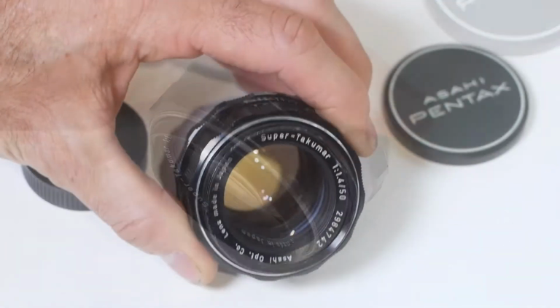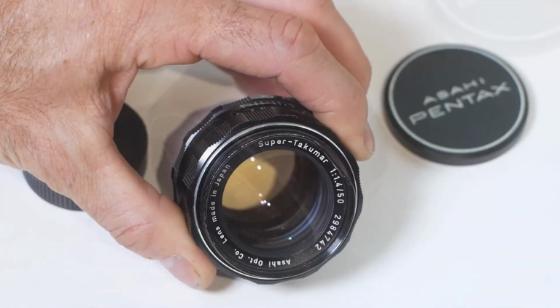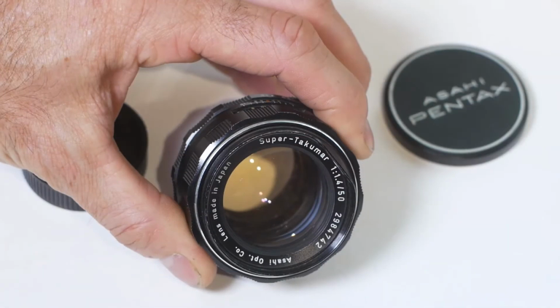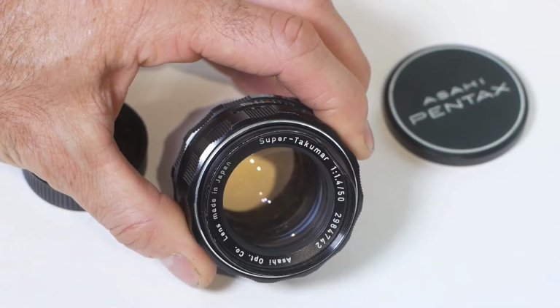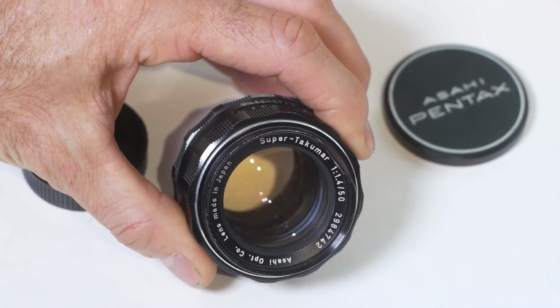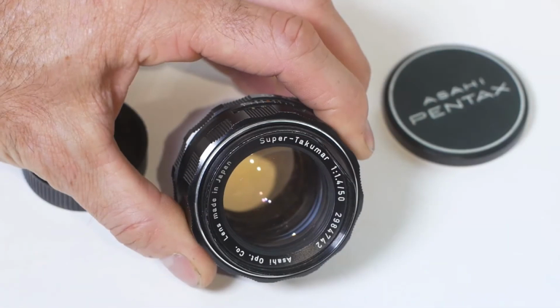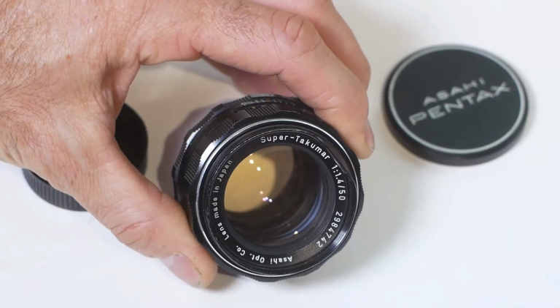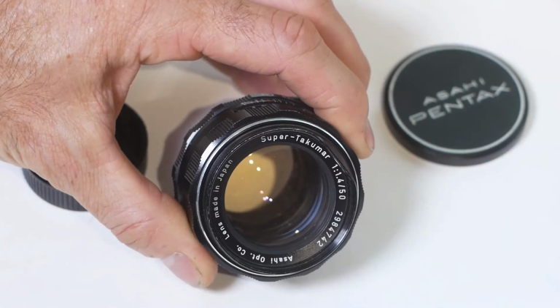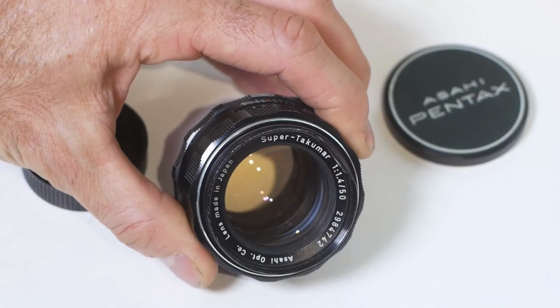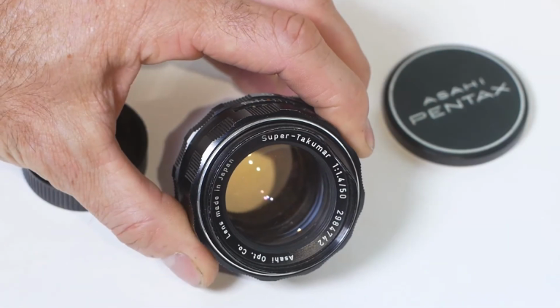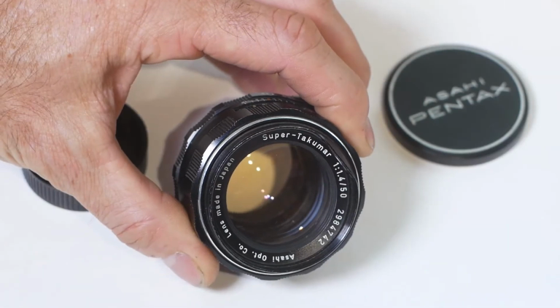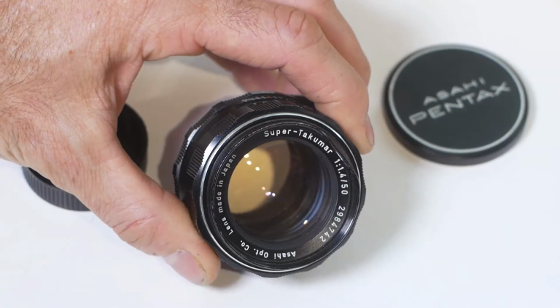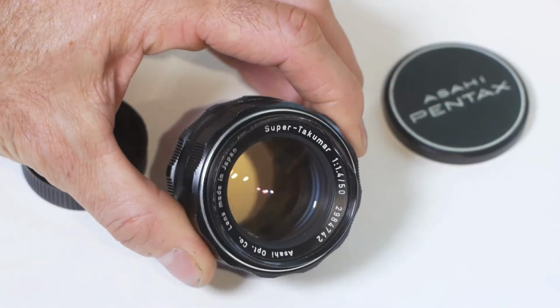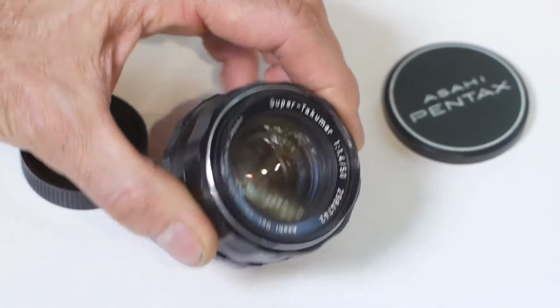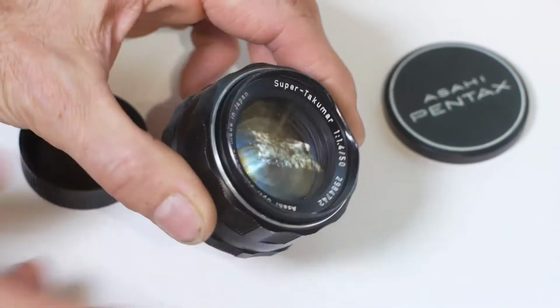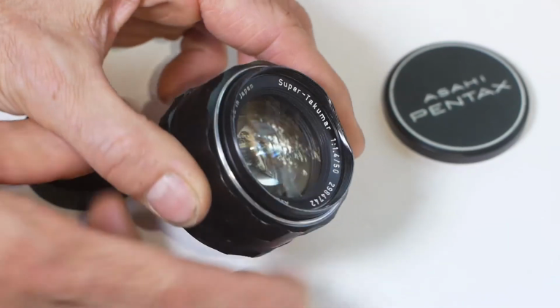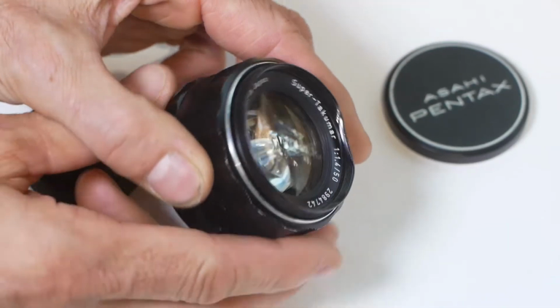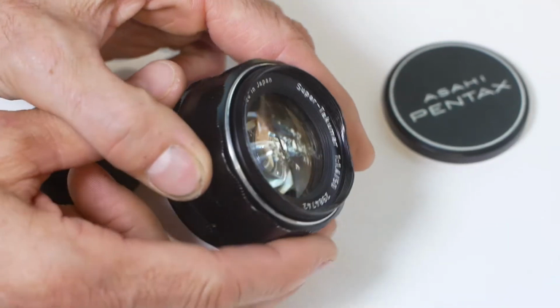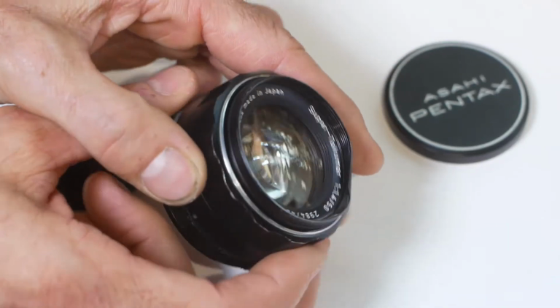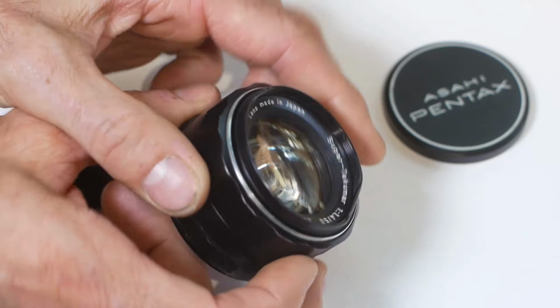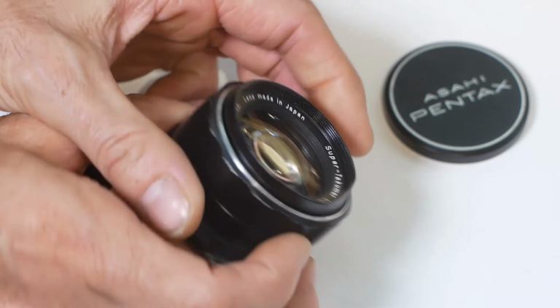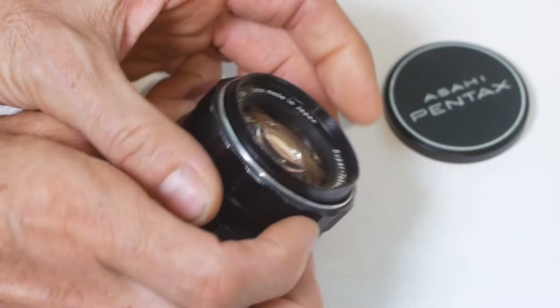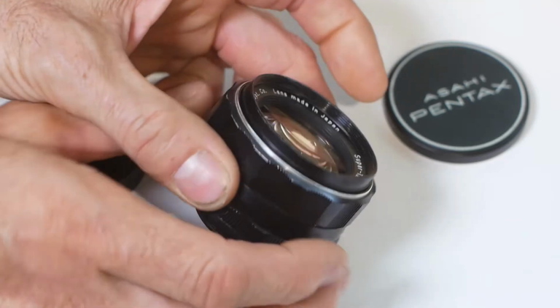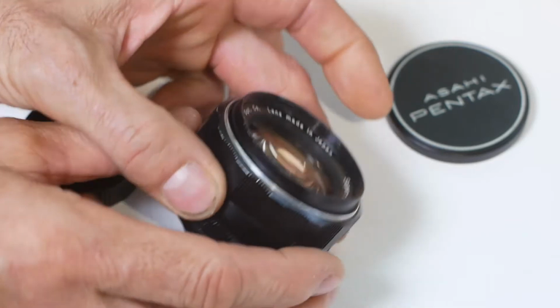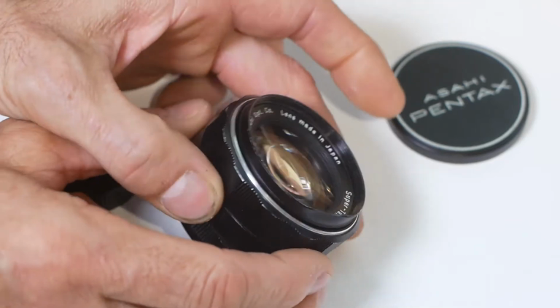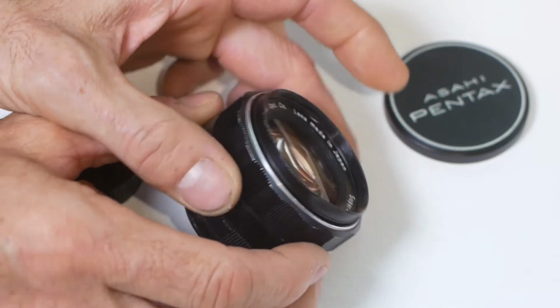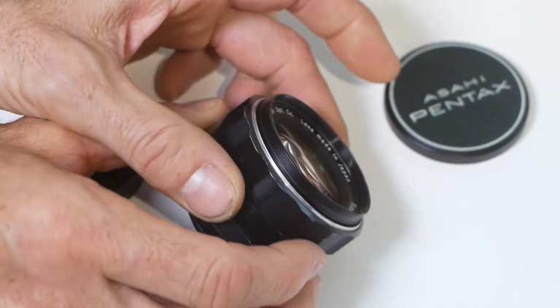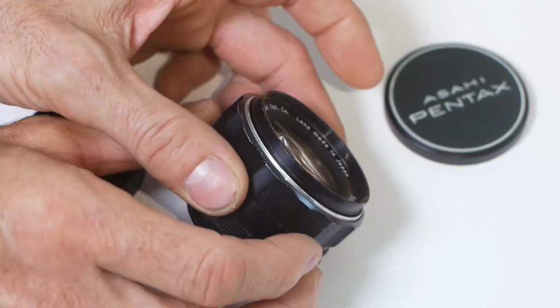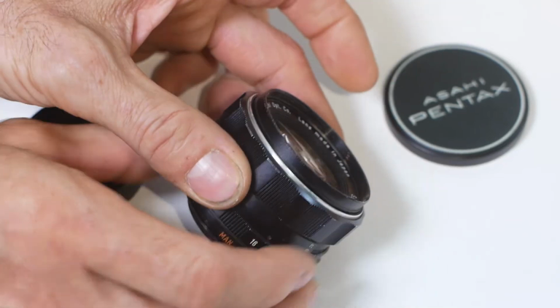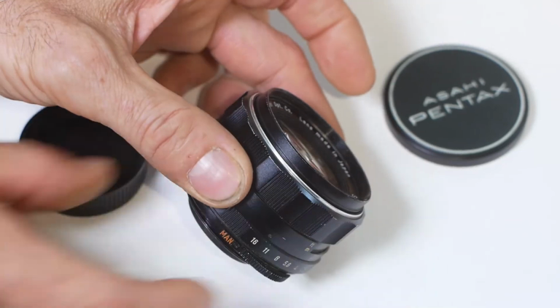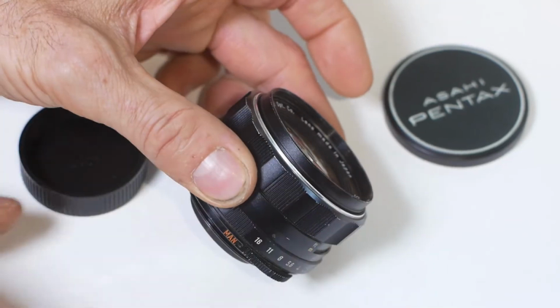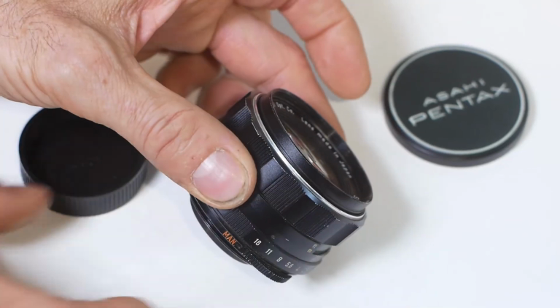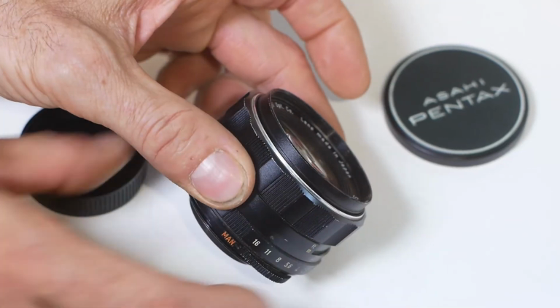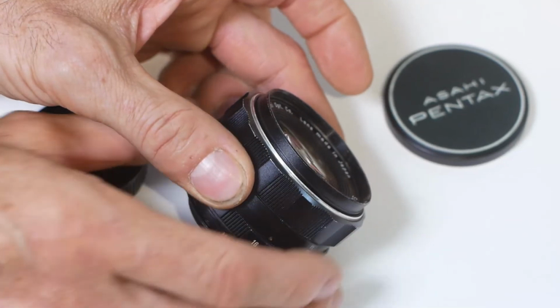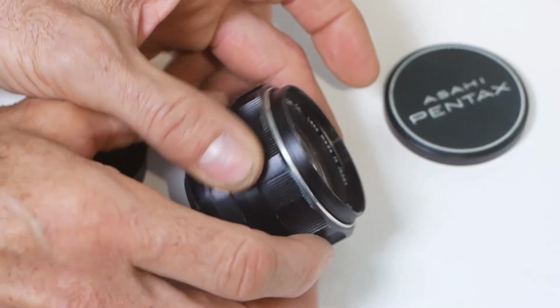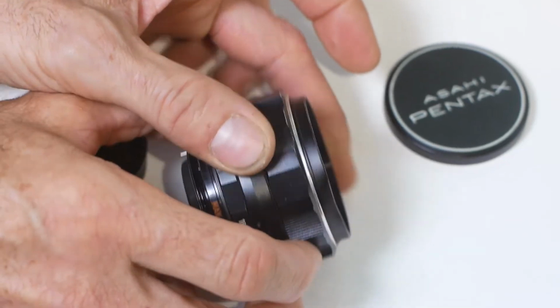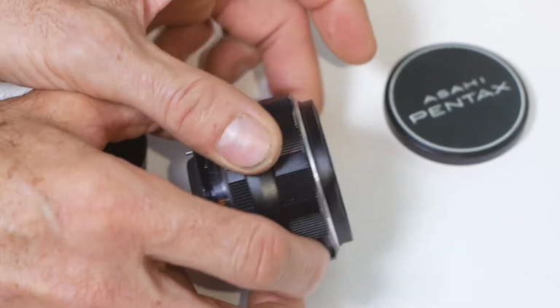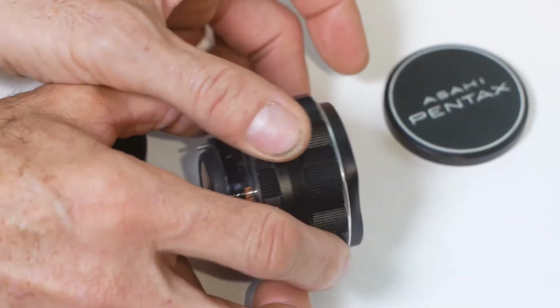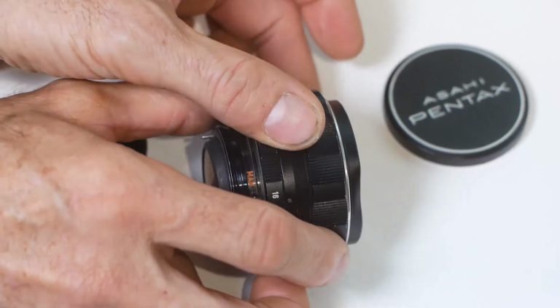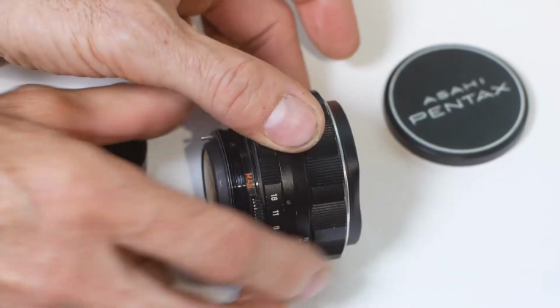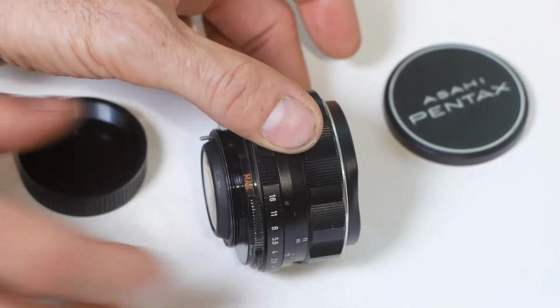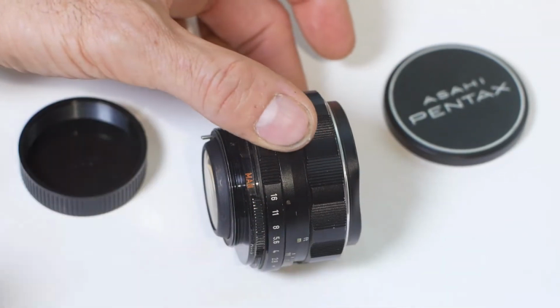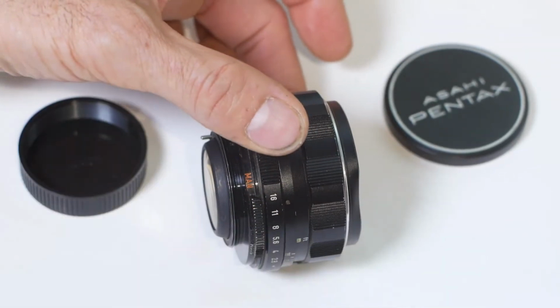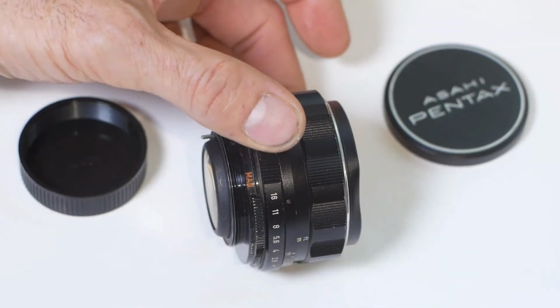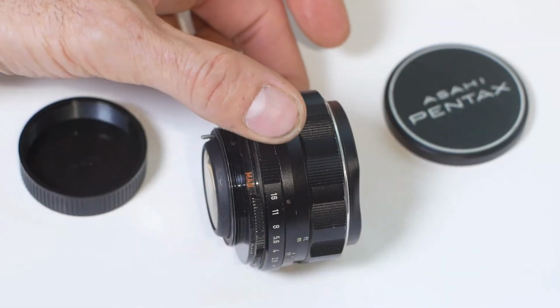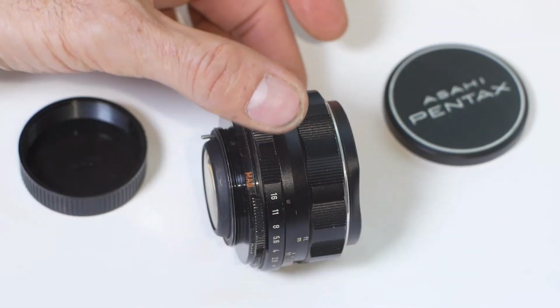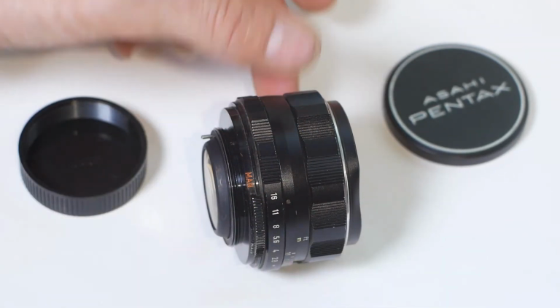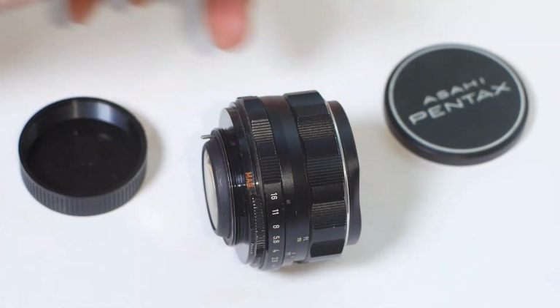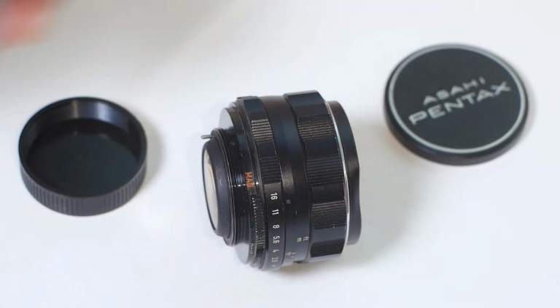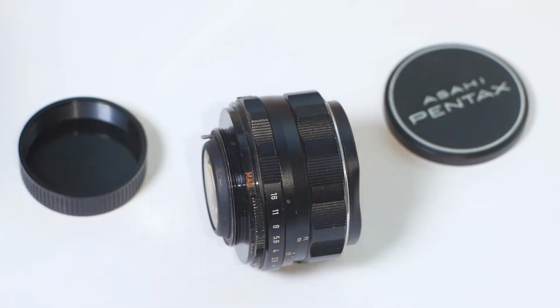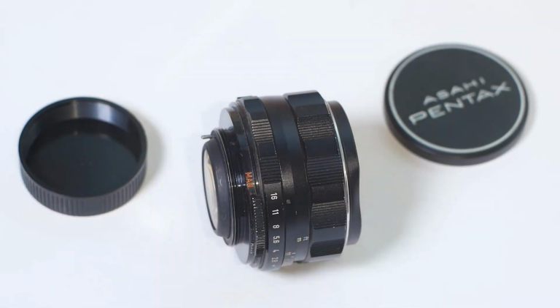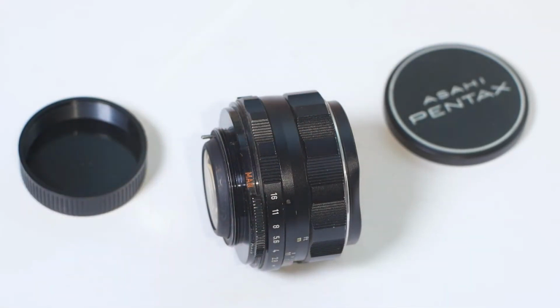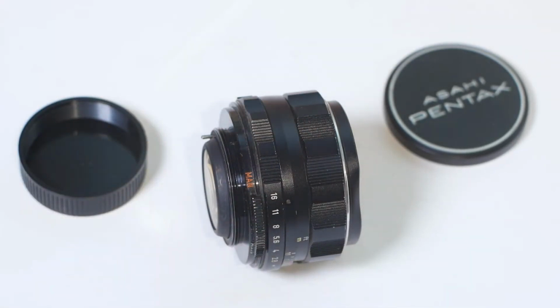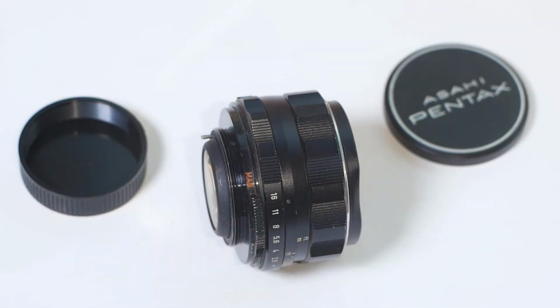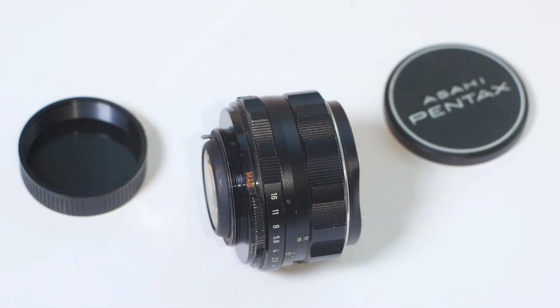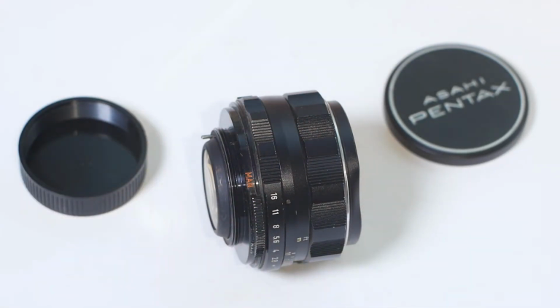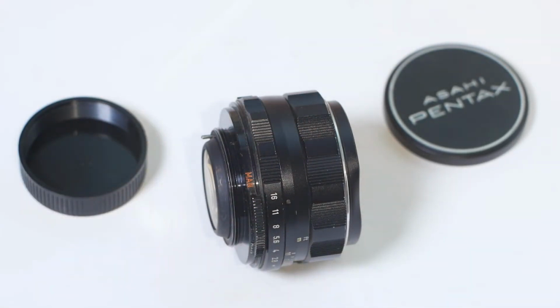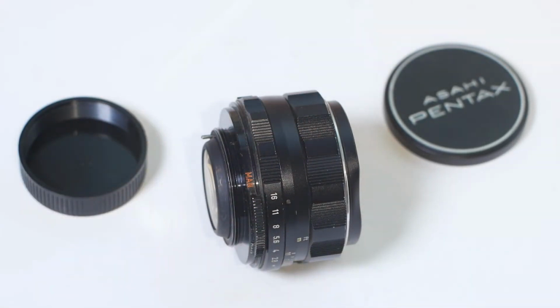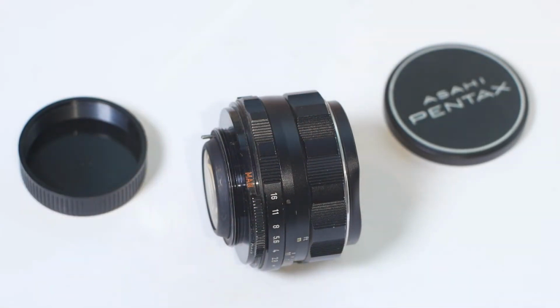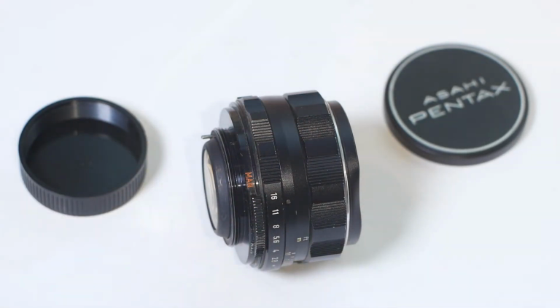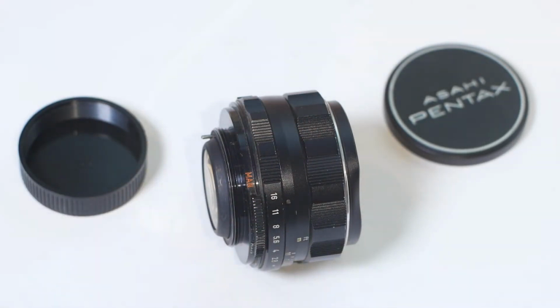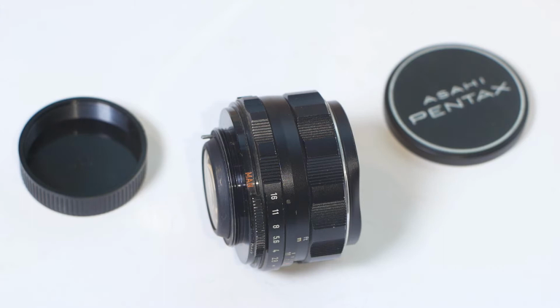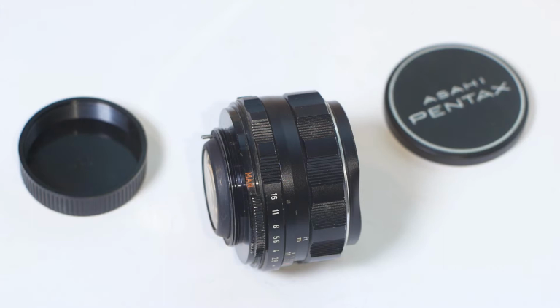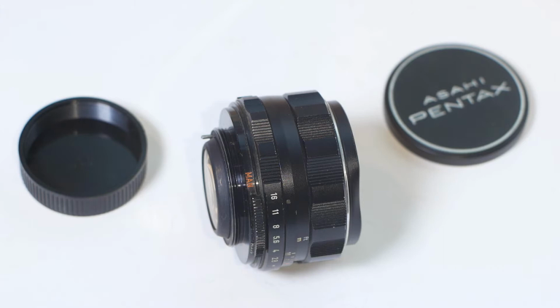I will be using this lens for video work, so I'll want to fix the damage to the front end, and we'll take a look at that in a bit.